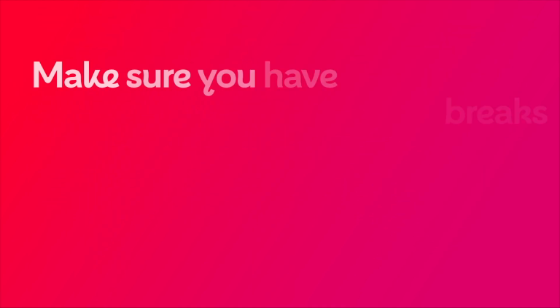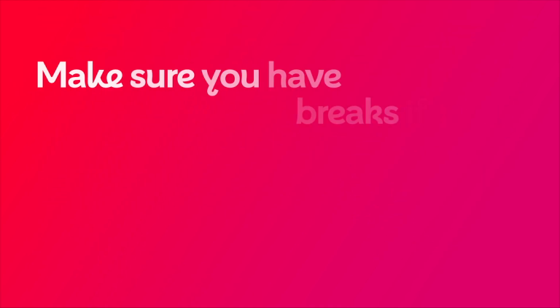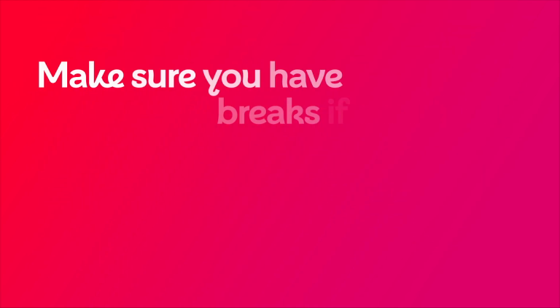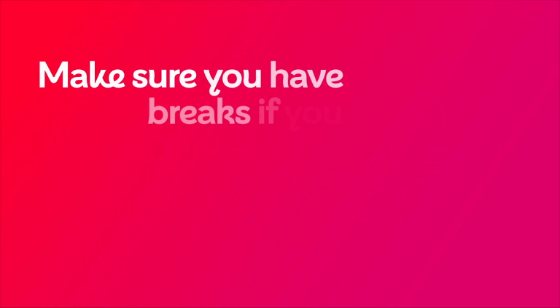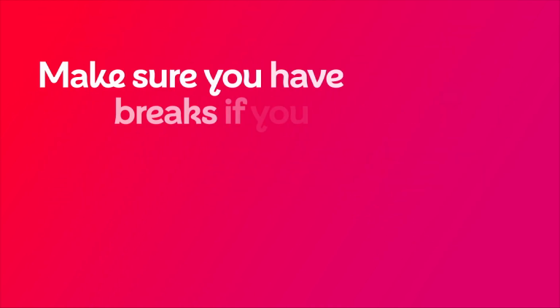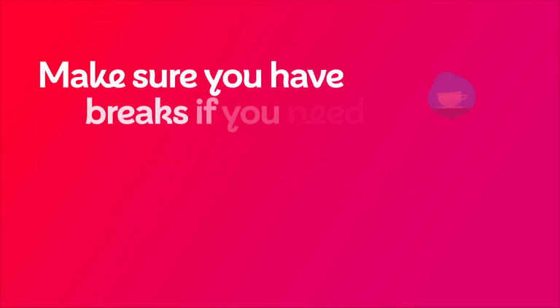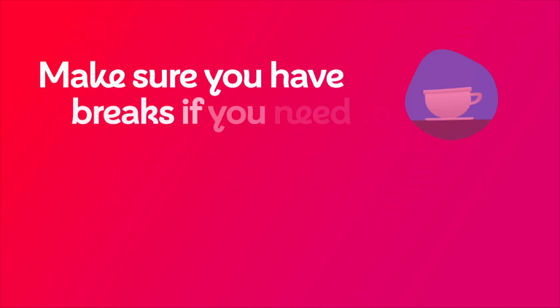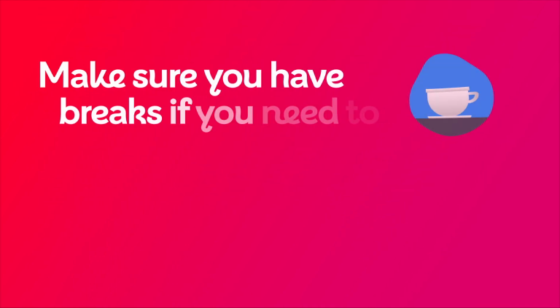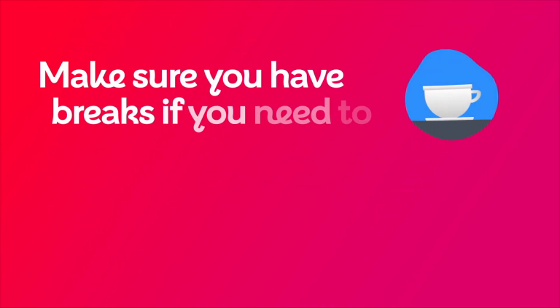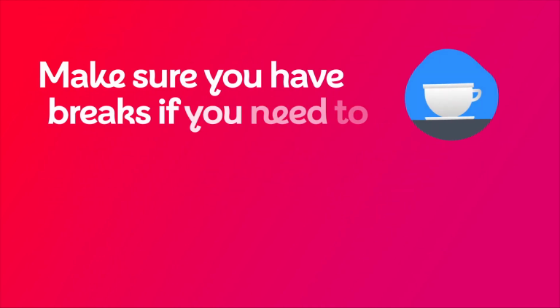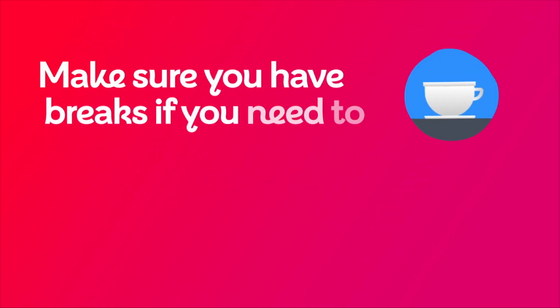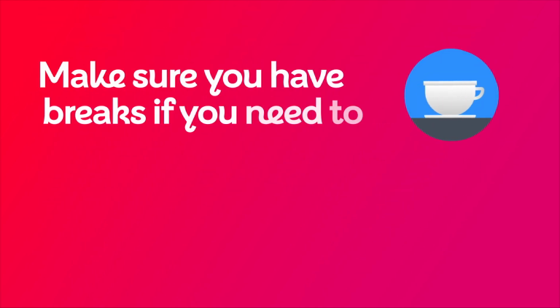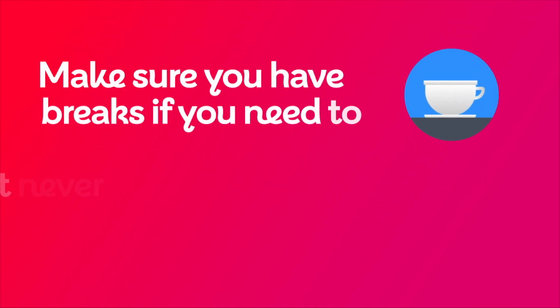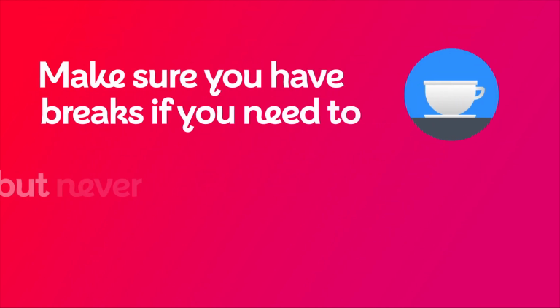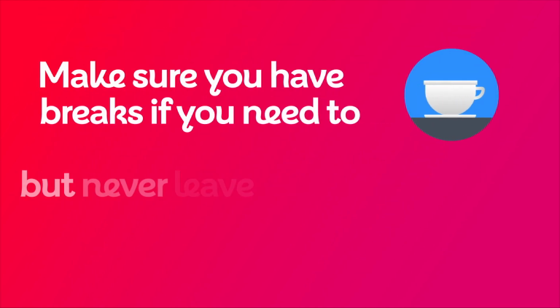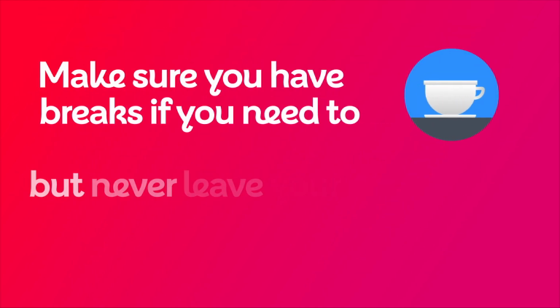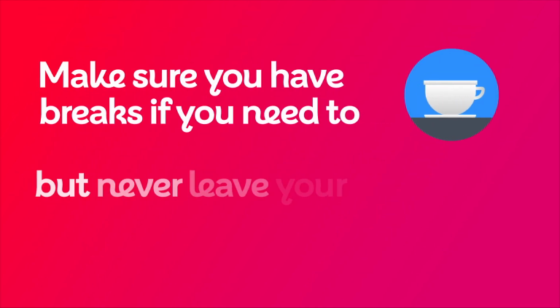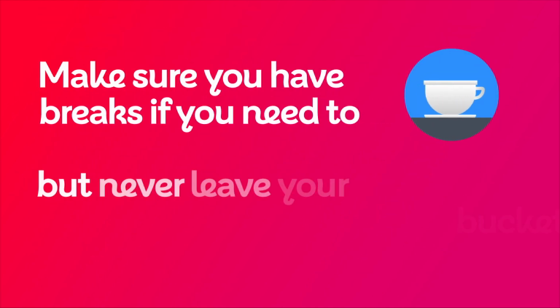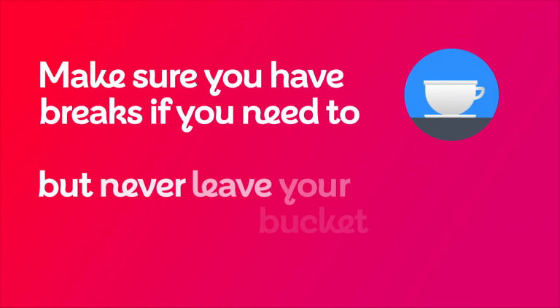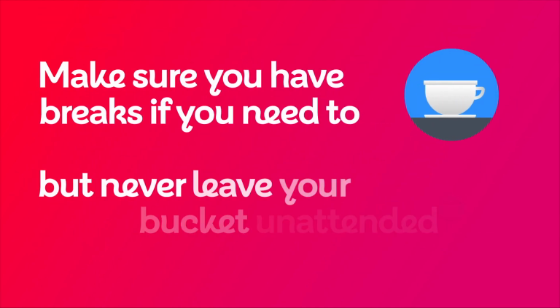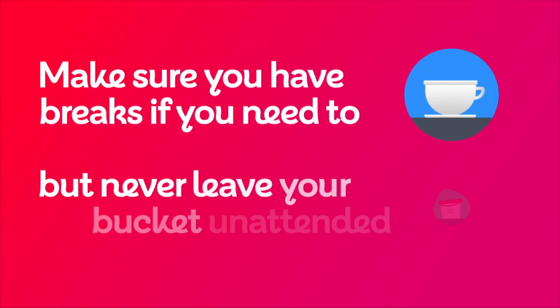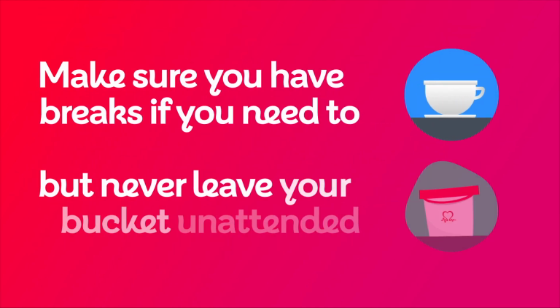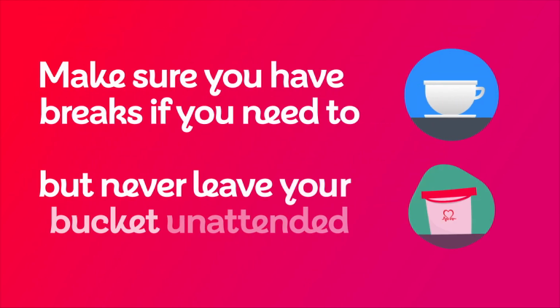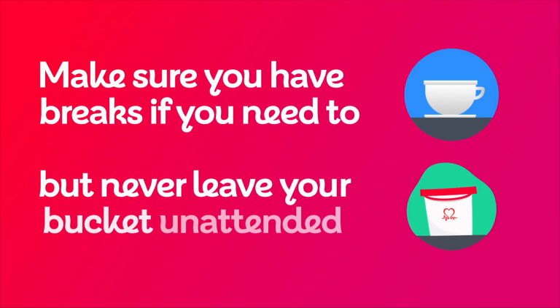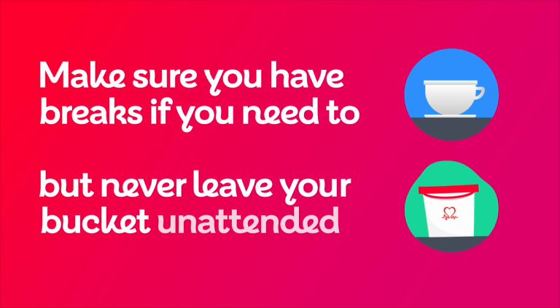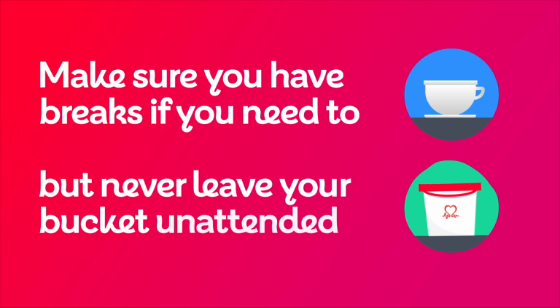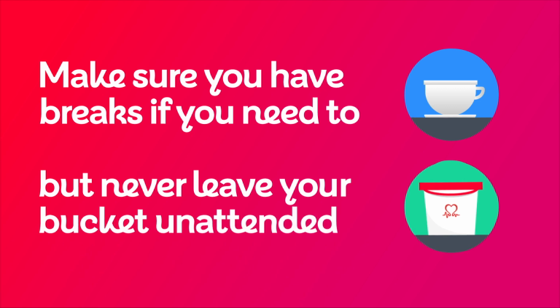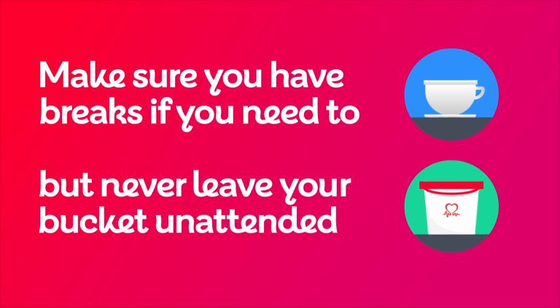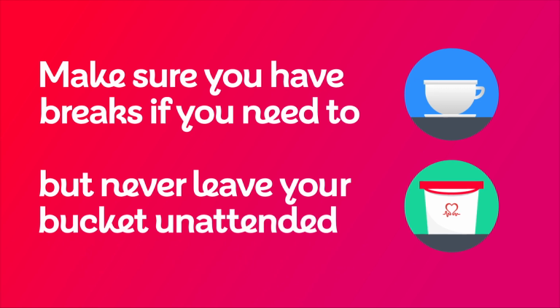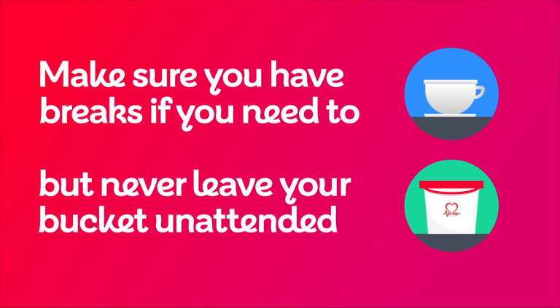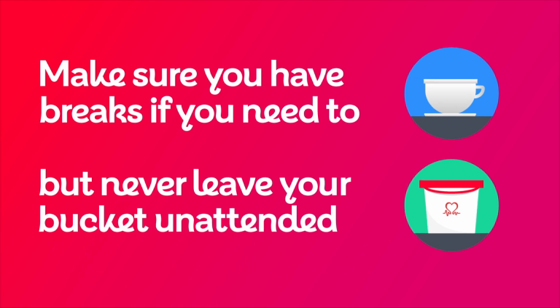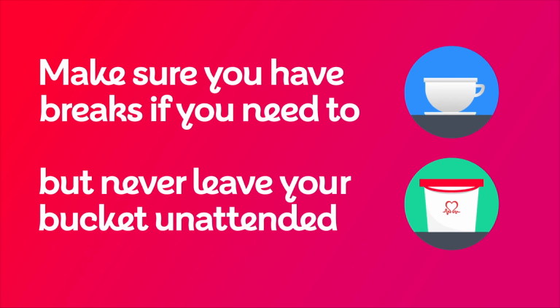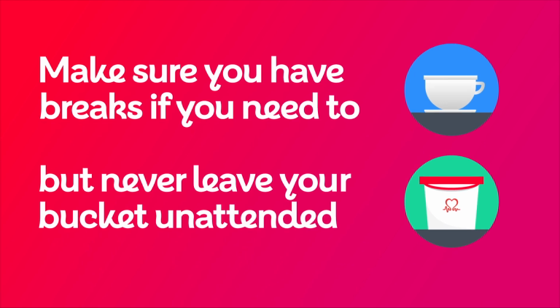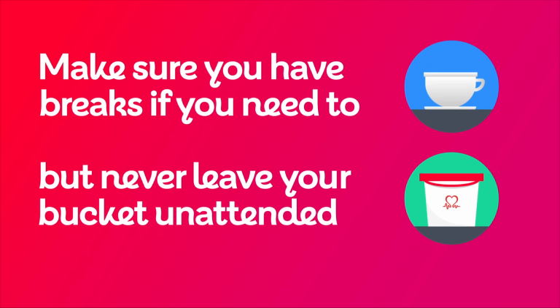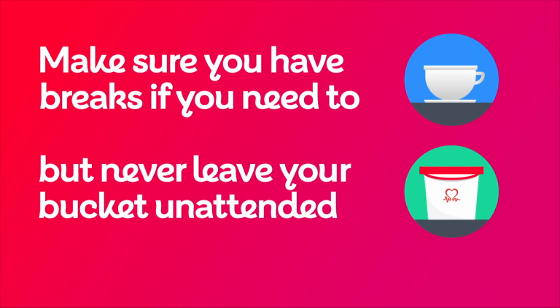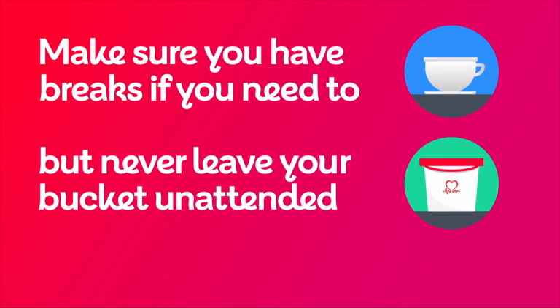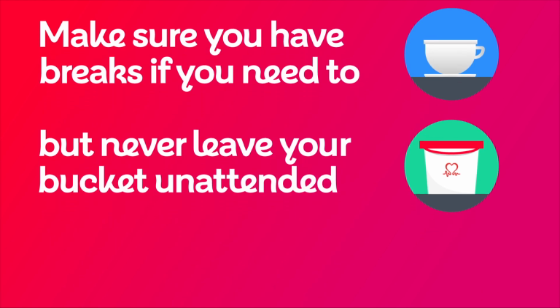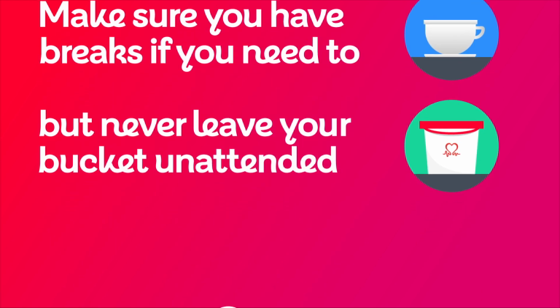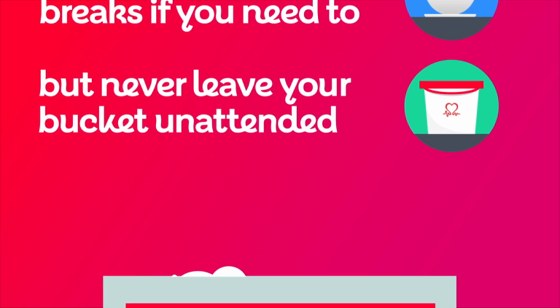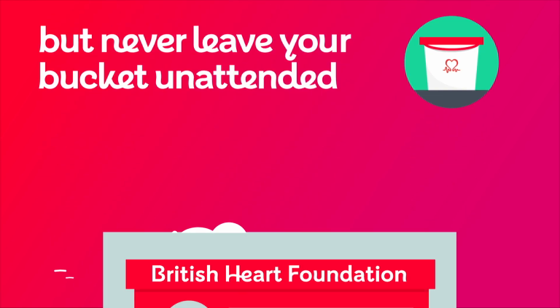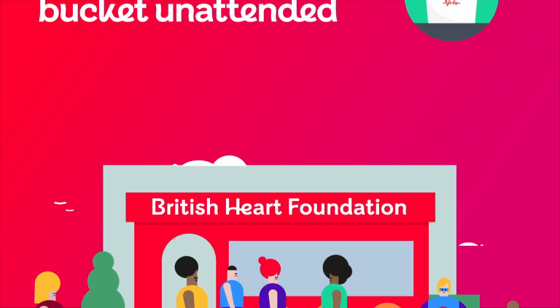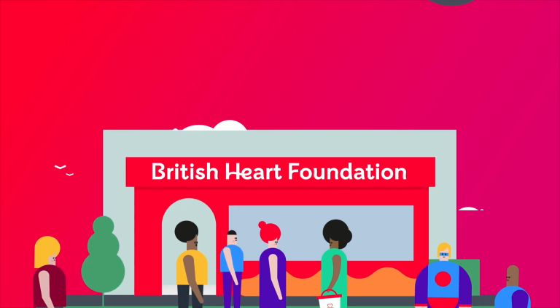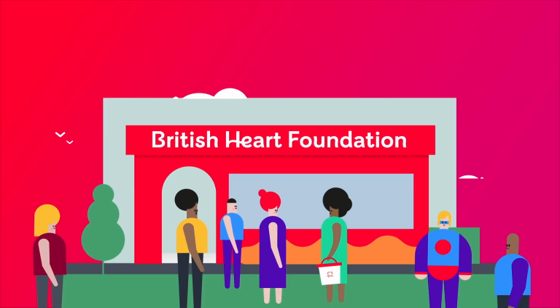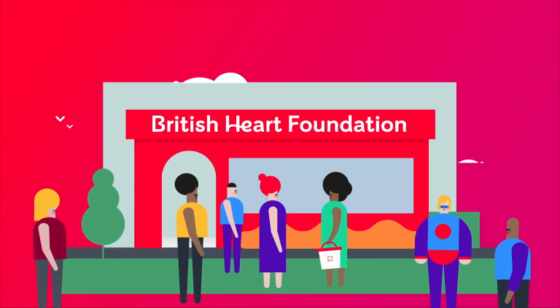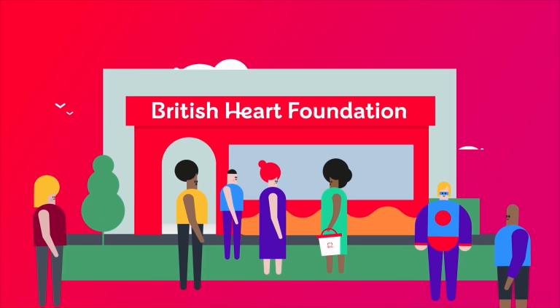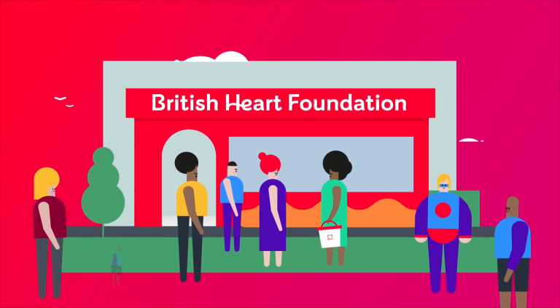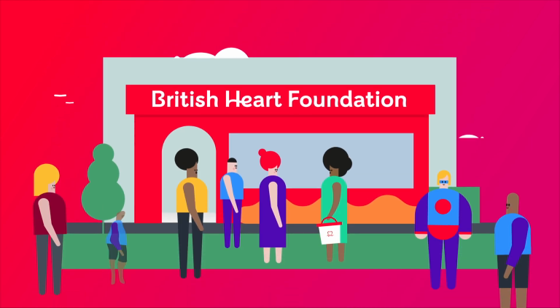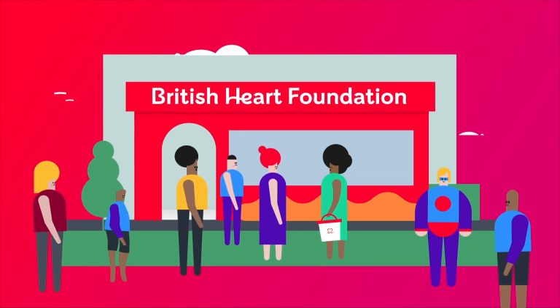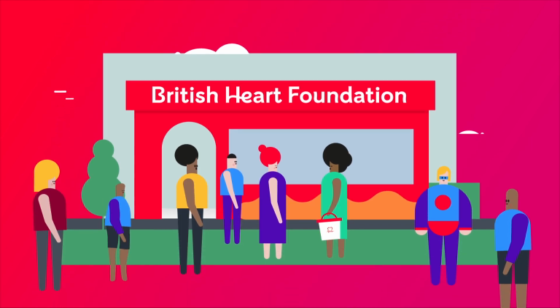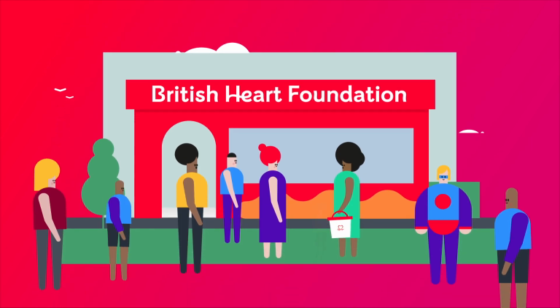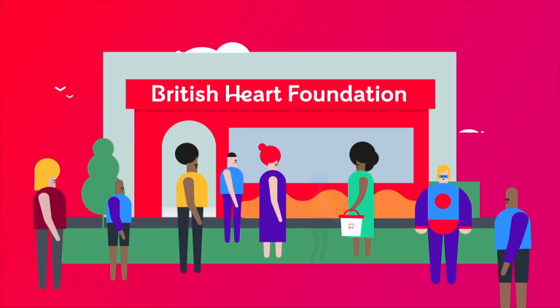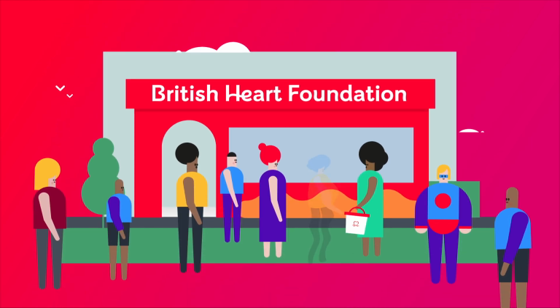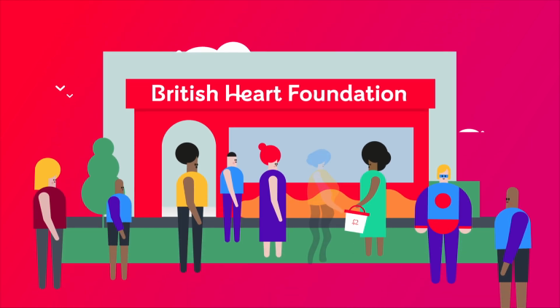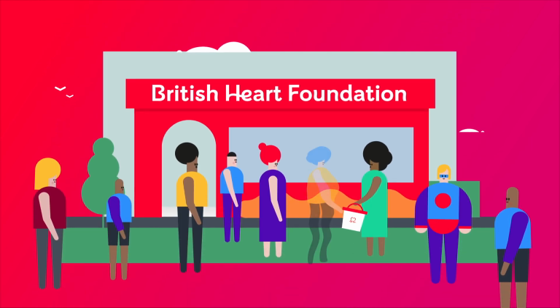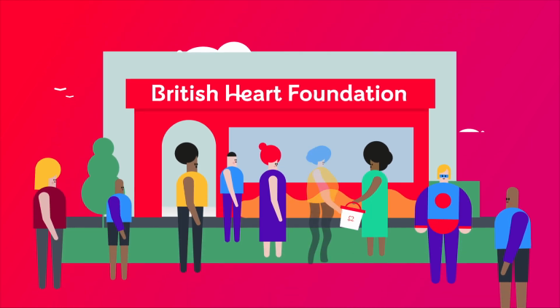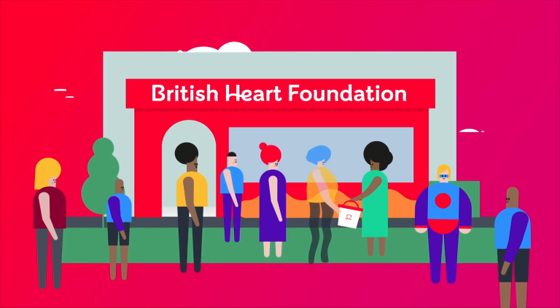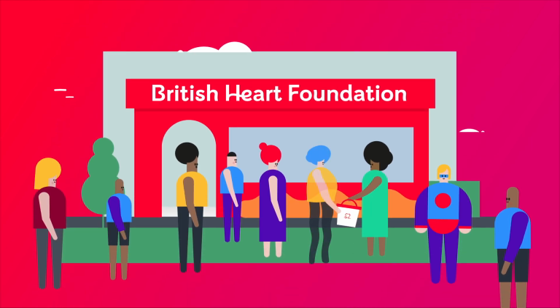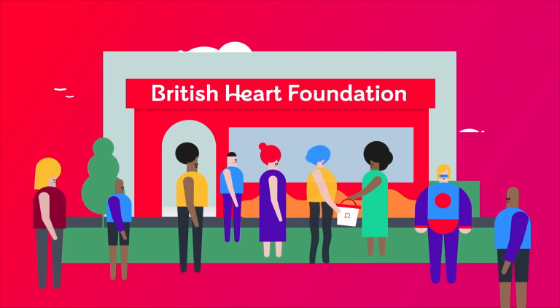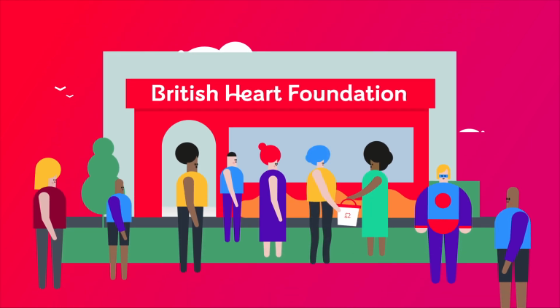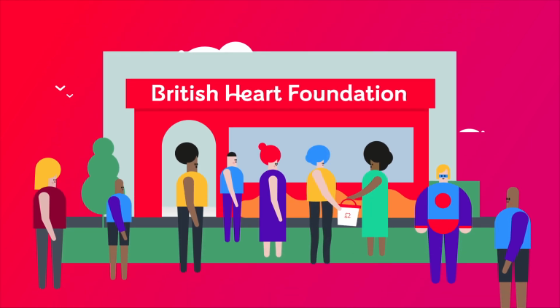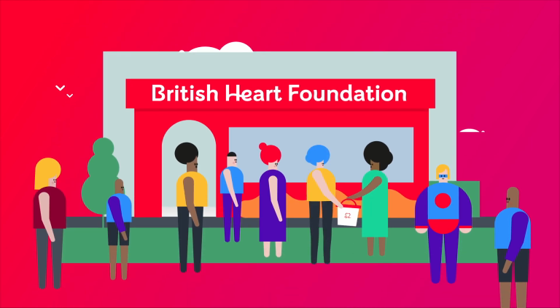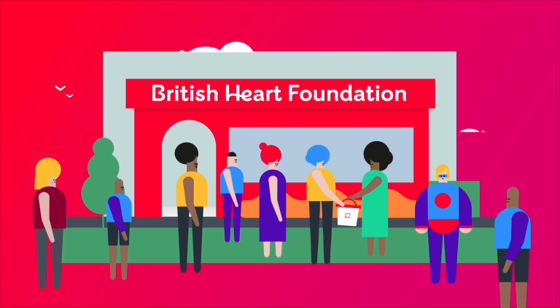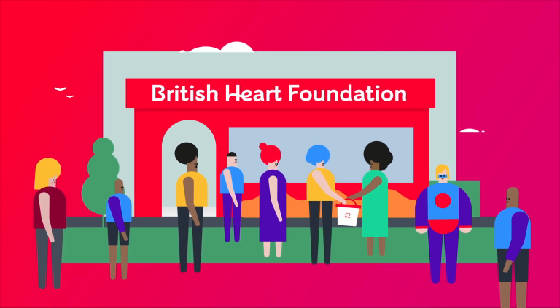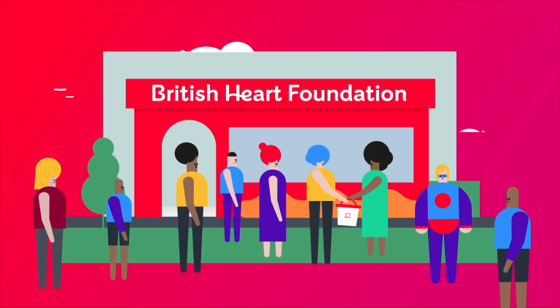Make sure you have breaks if you need to, but never leave your bucket unattended. Another fantastic volunteer will be along to take over from you.